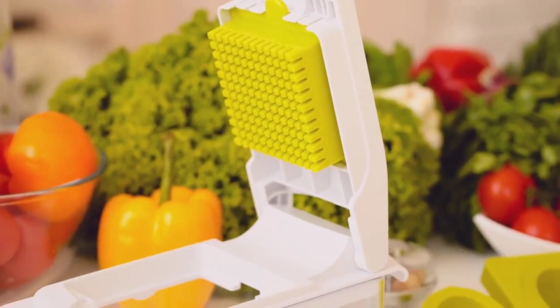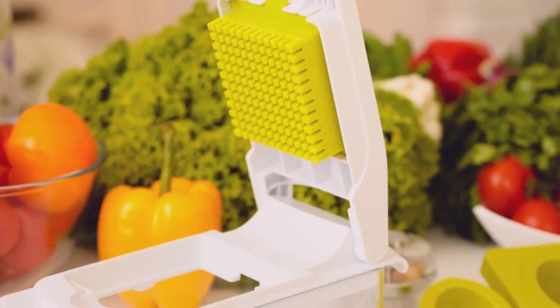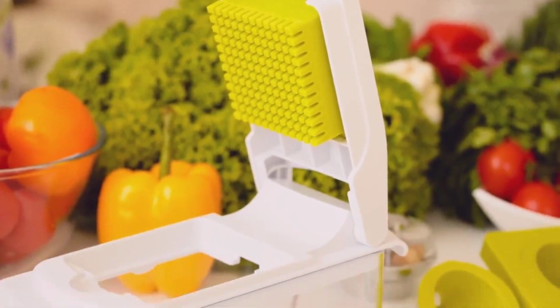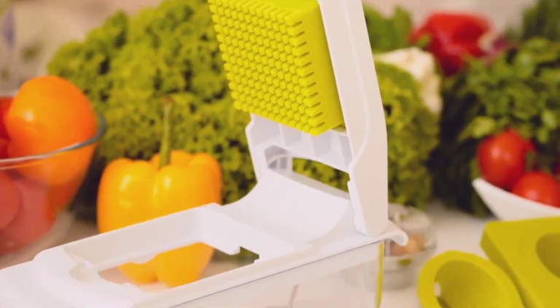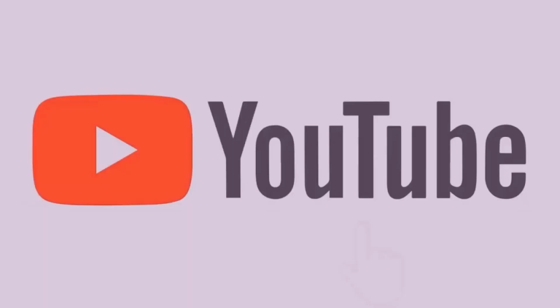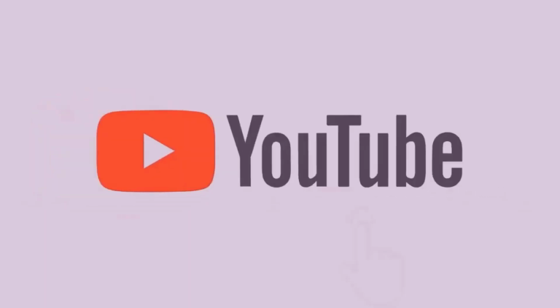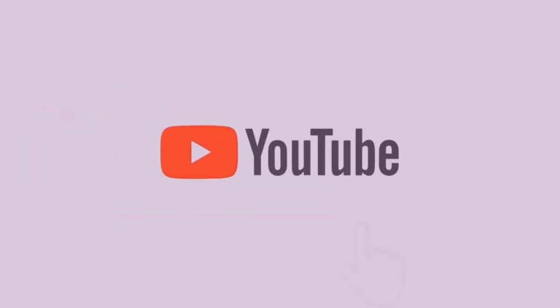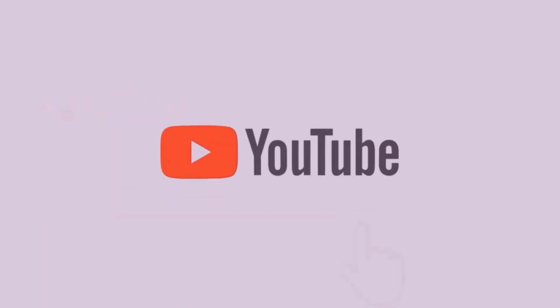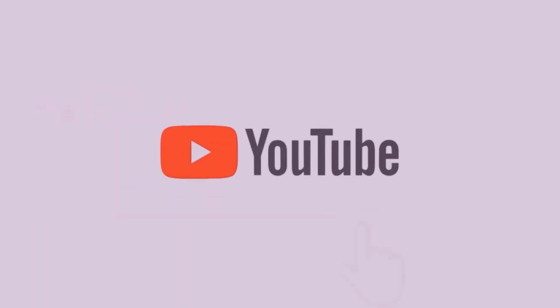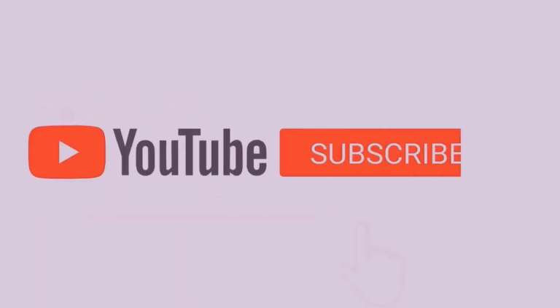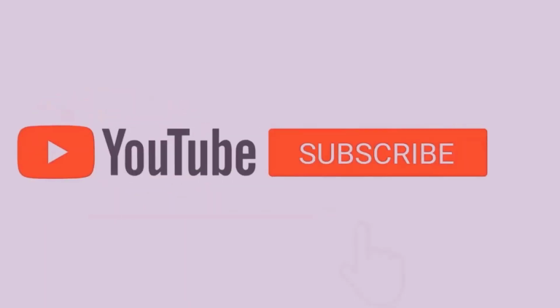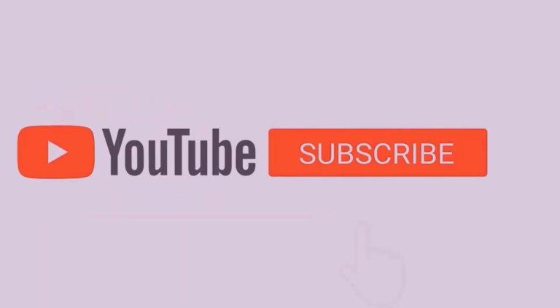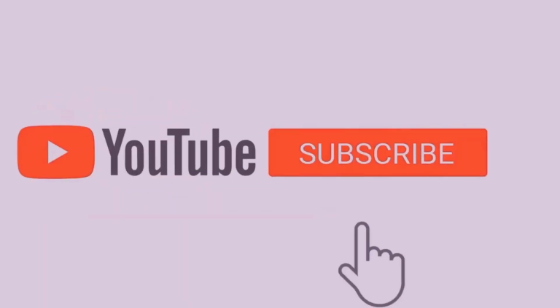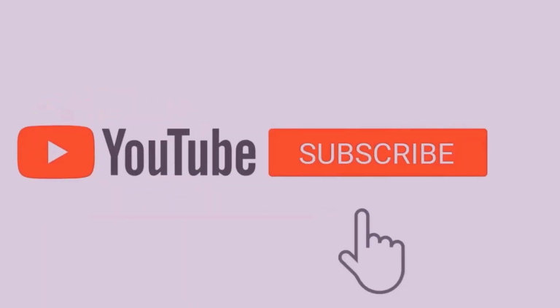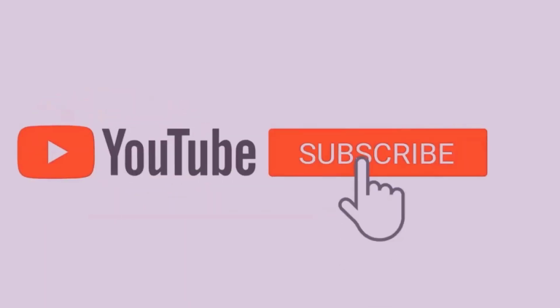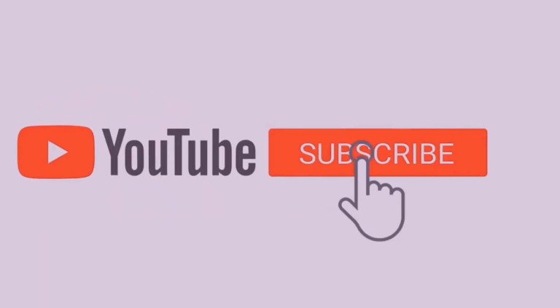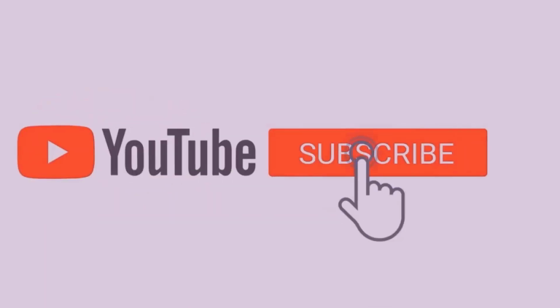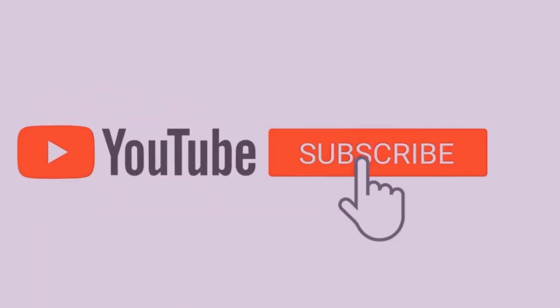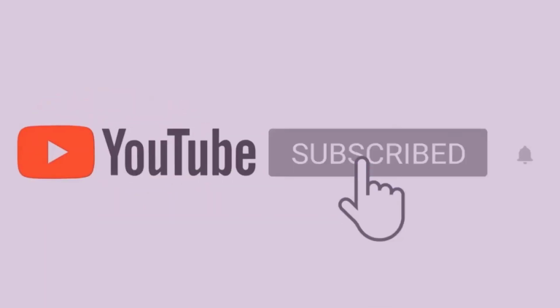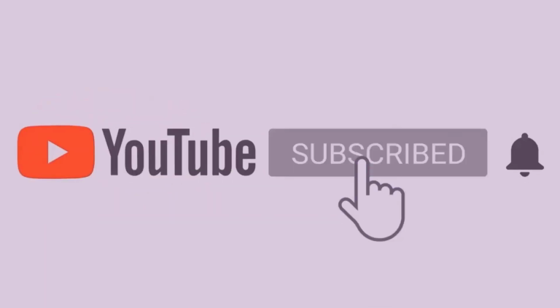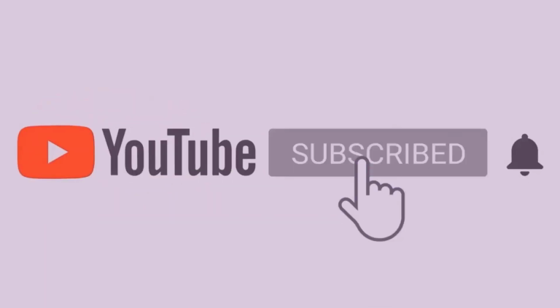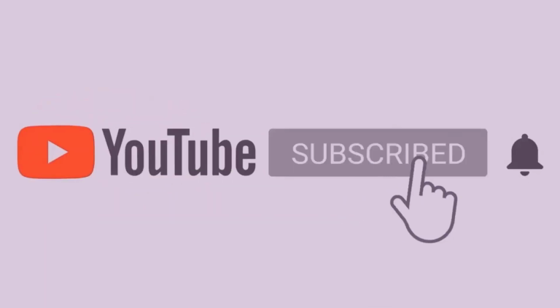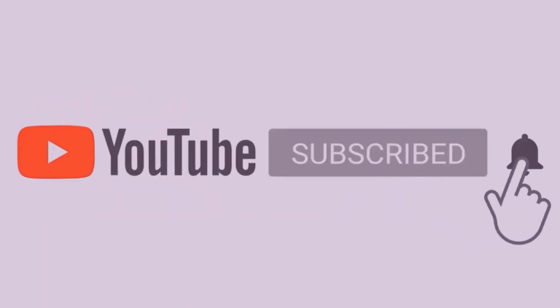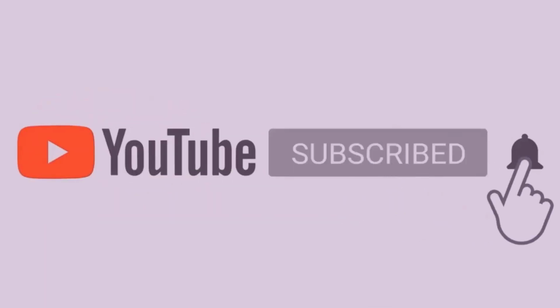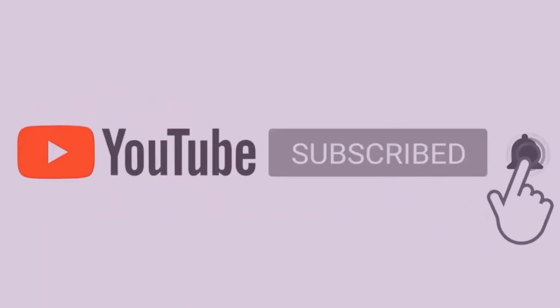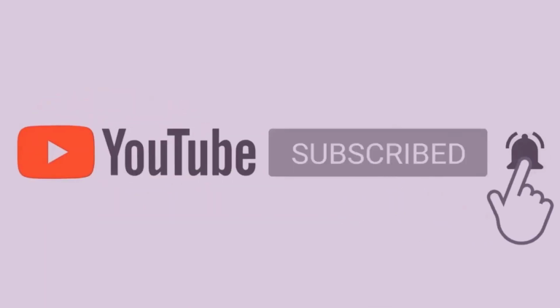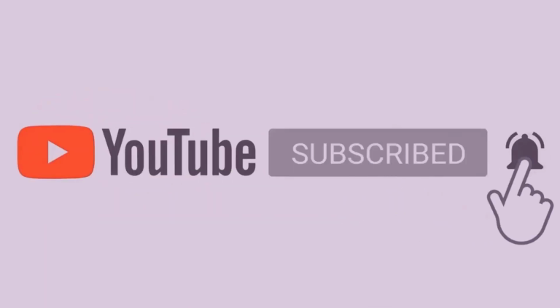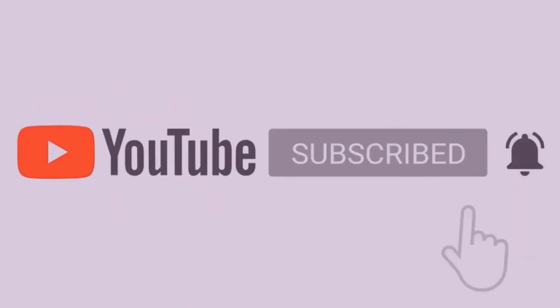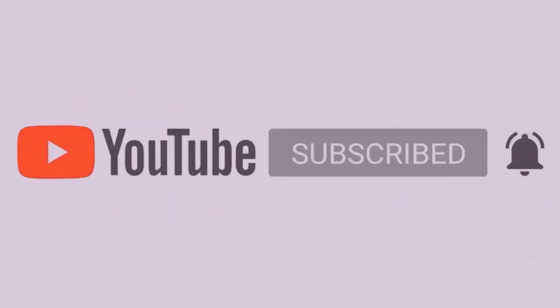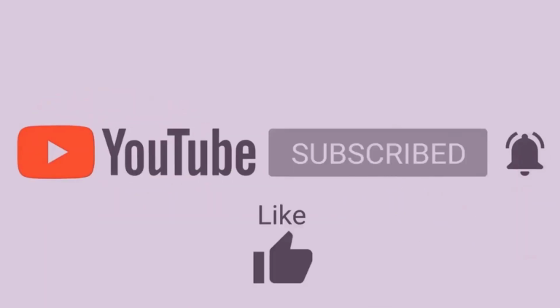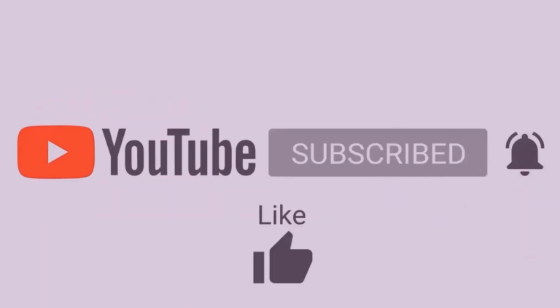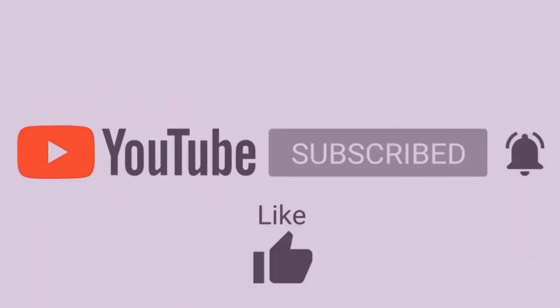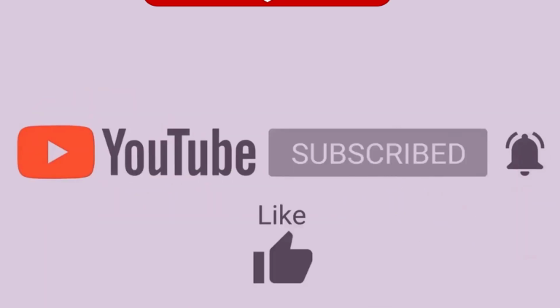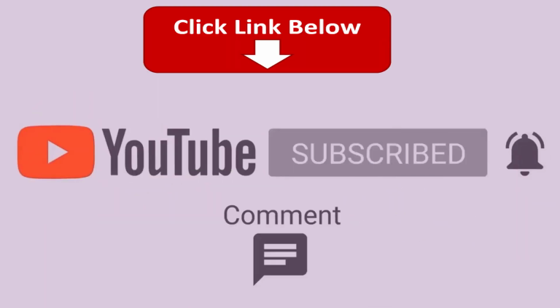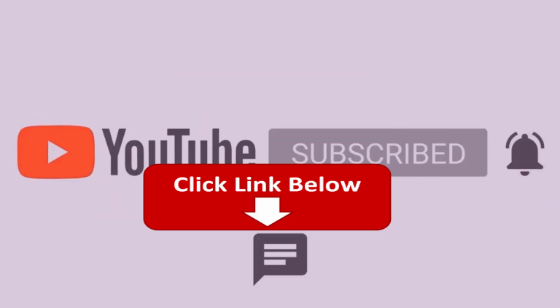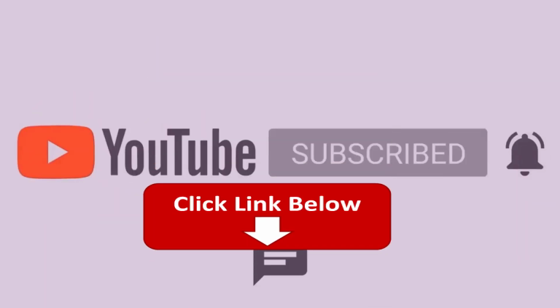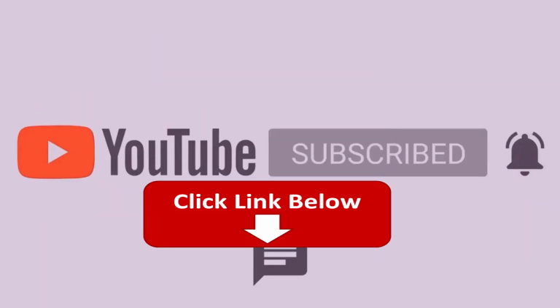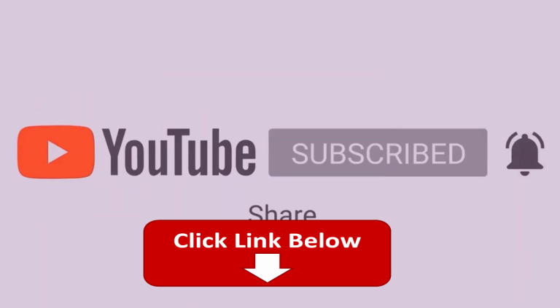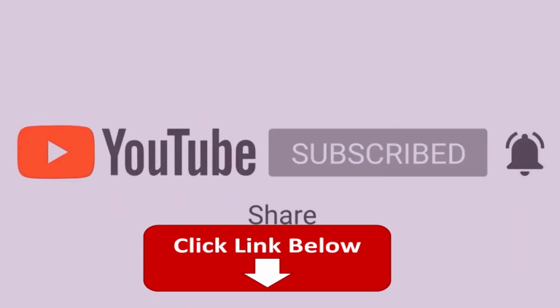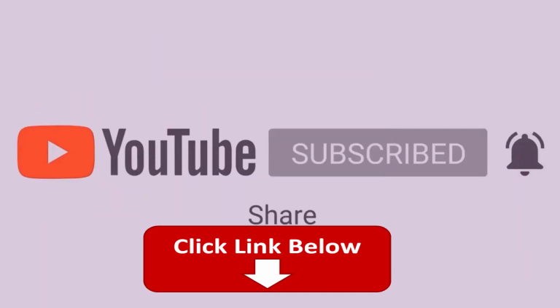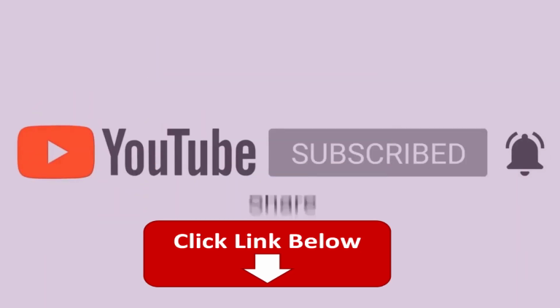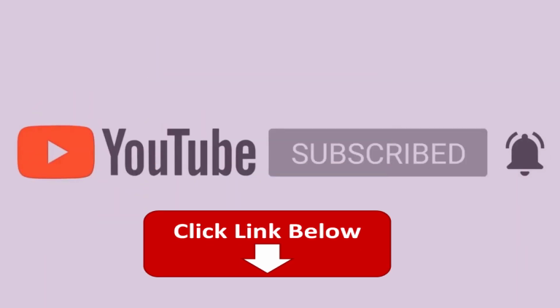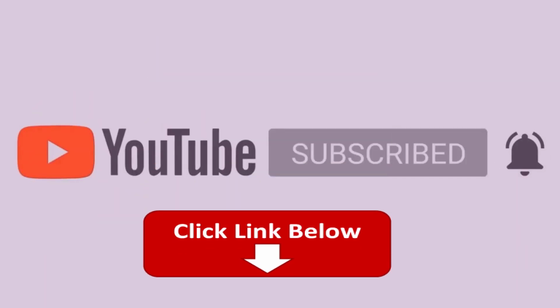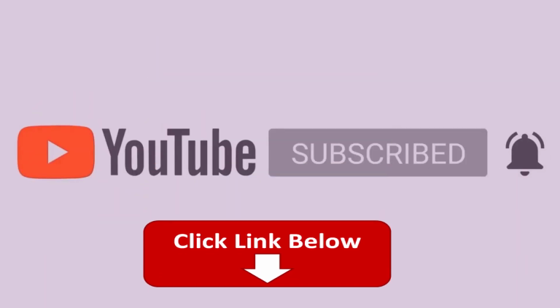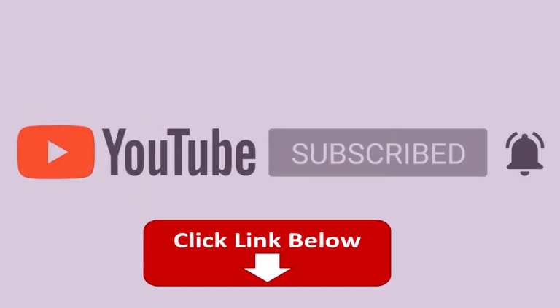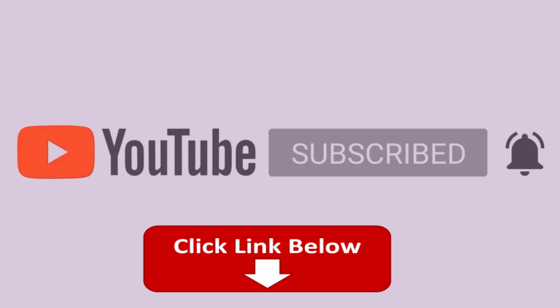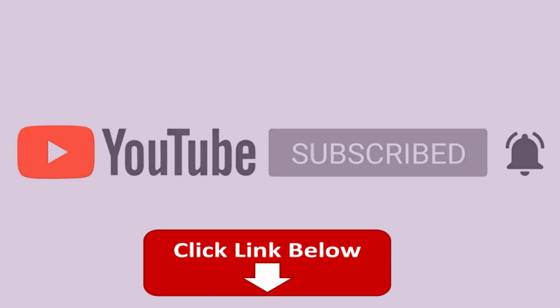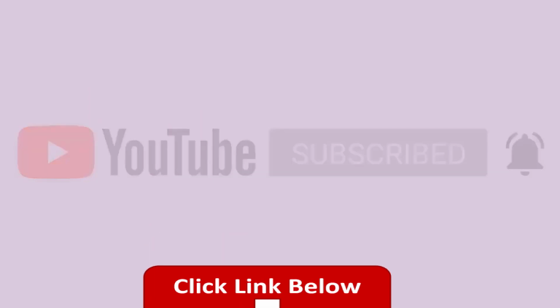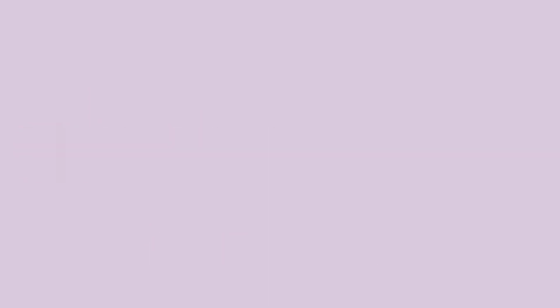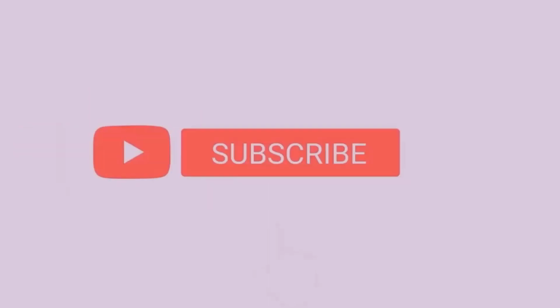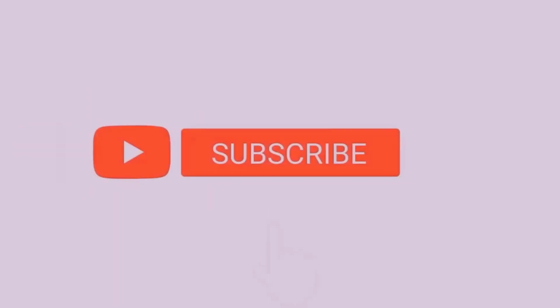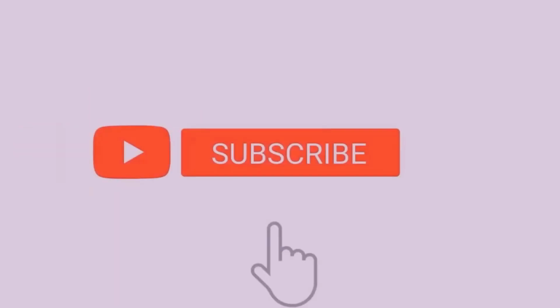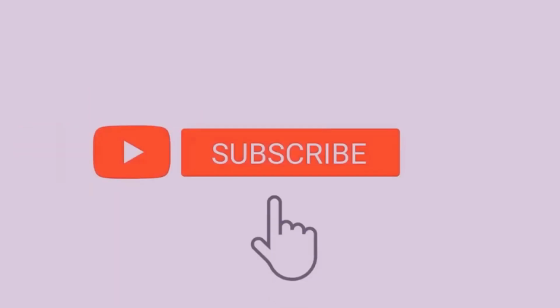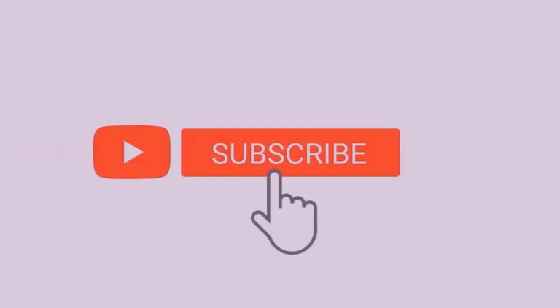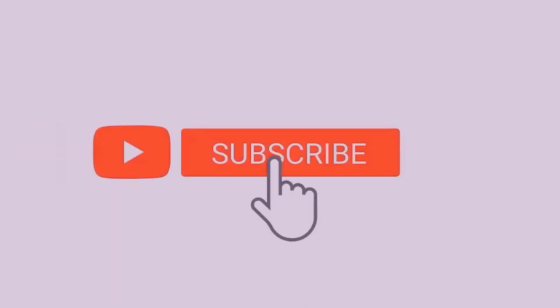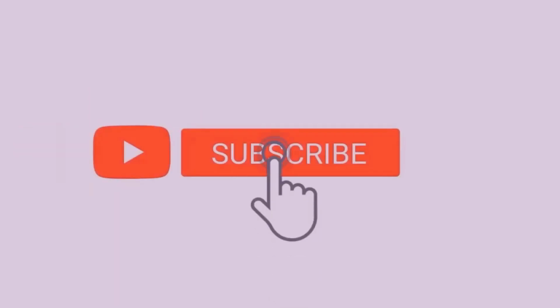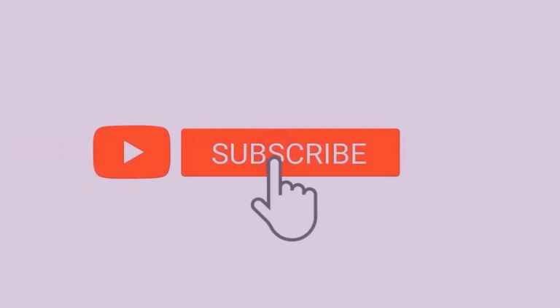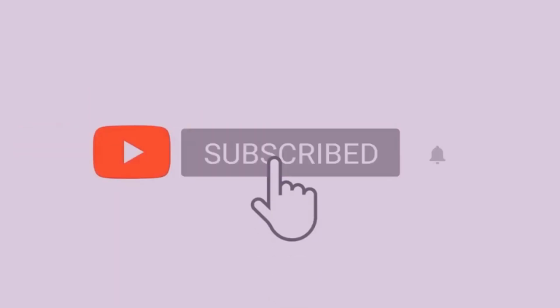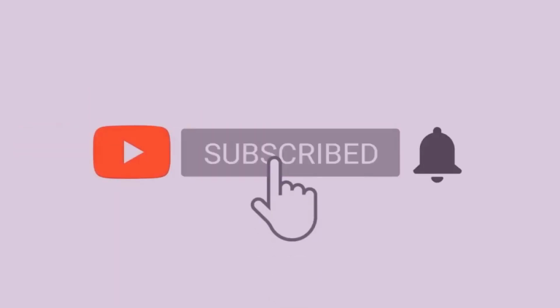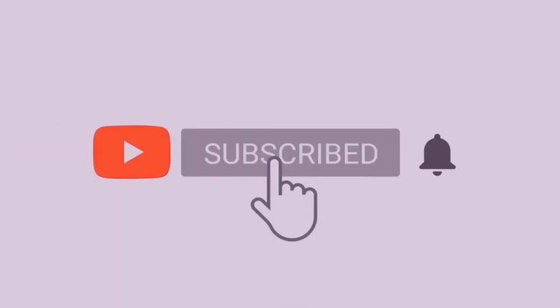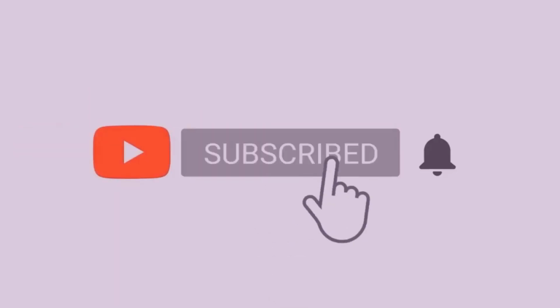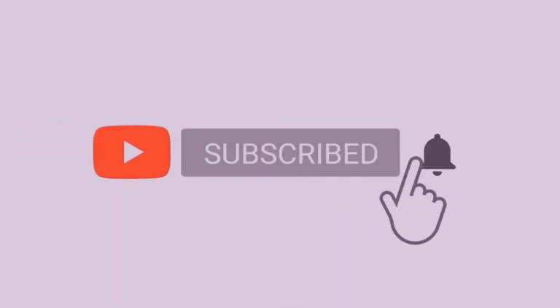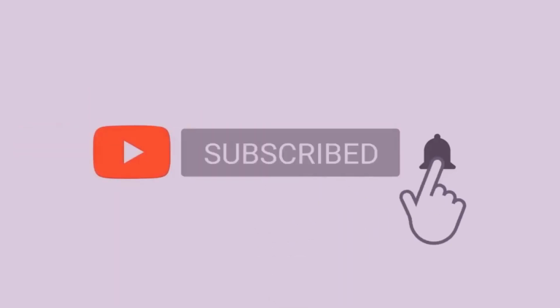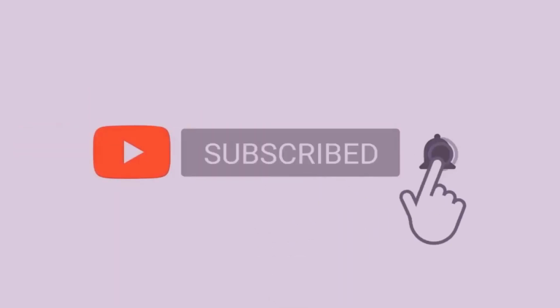Just make sure you watch the video completely, drop a like and check the links in the description. Let's start the video.